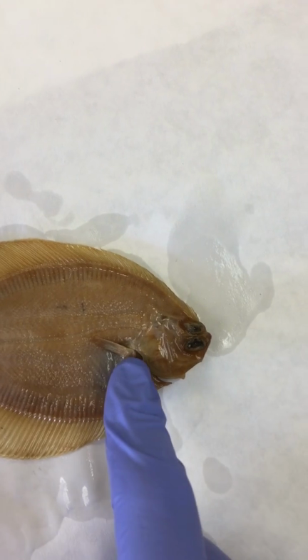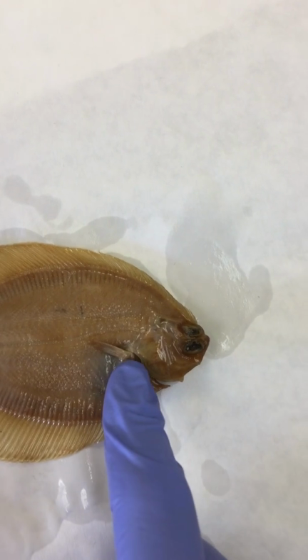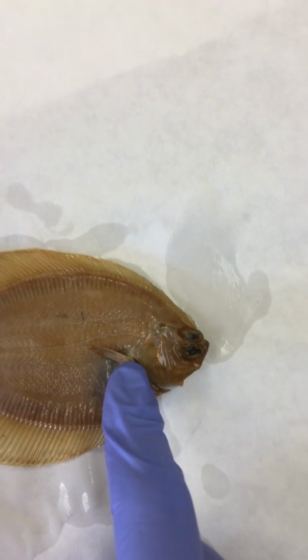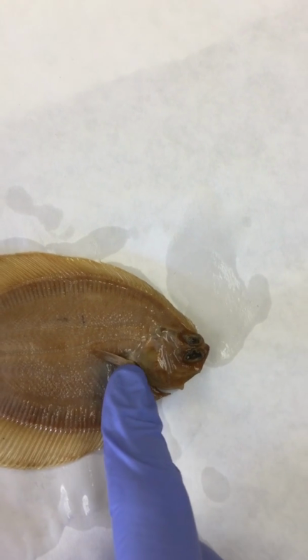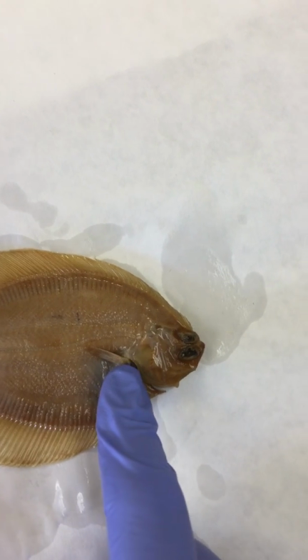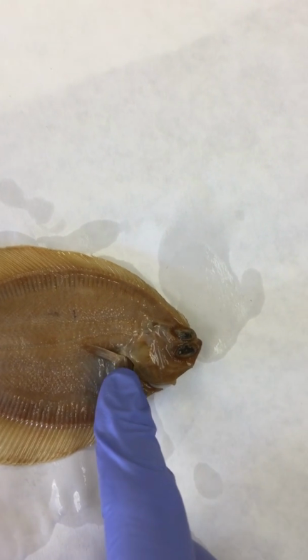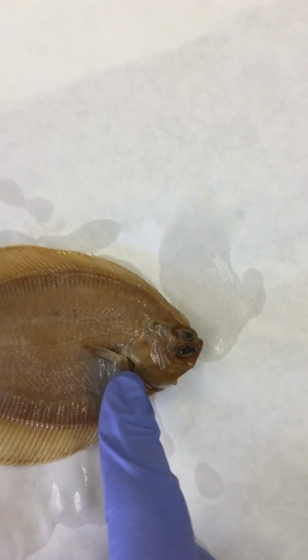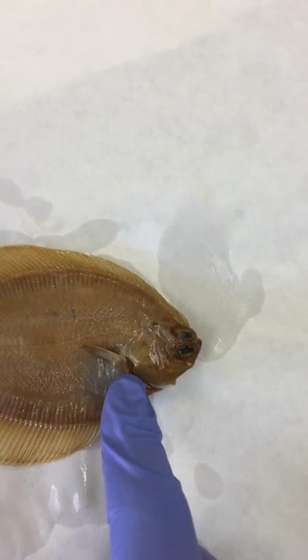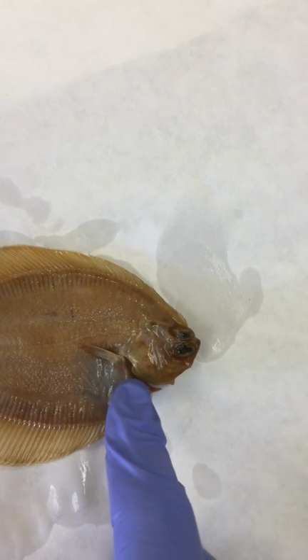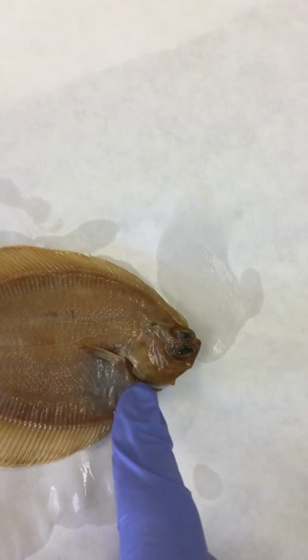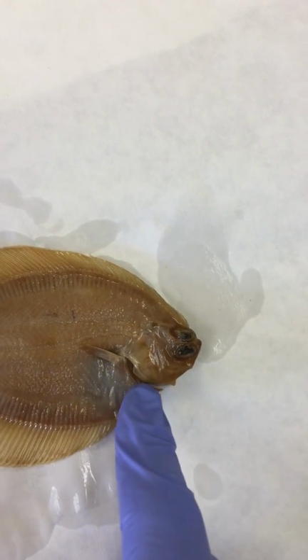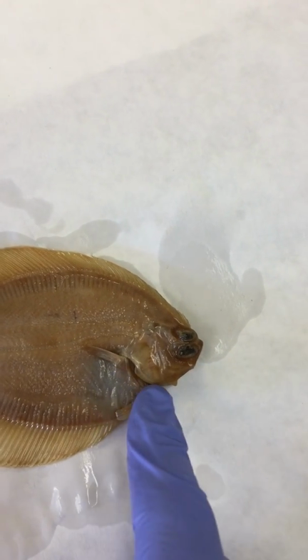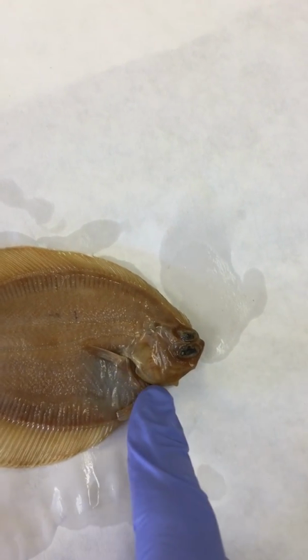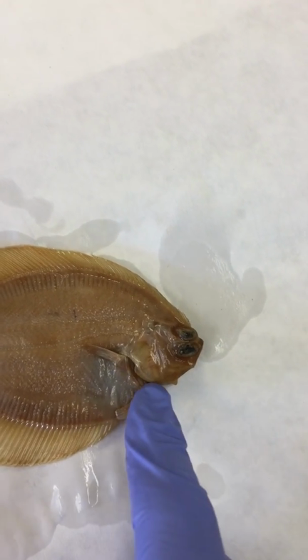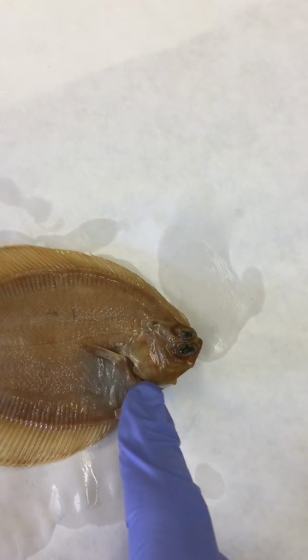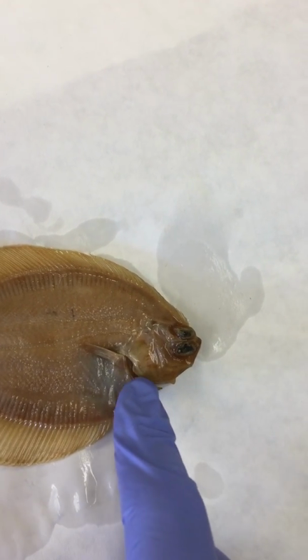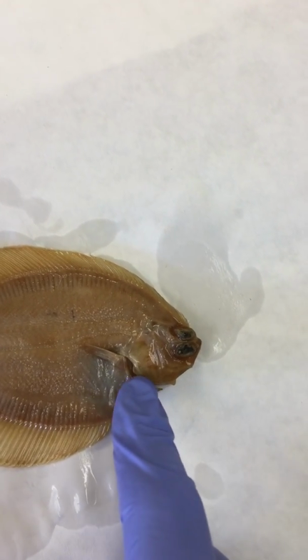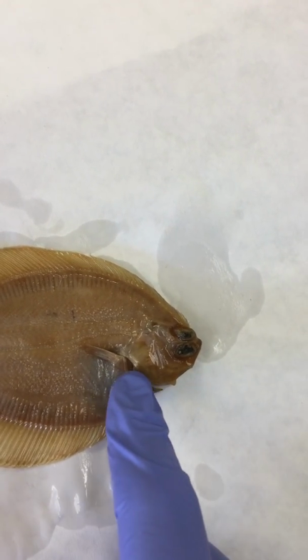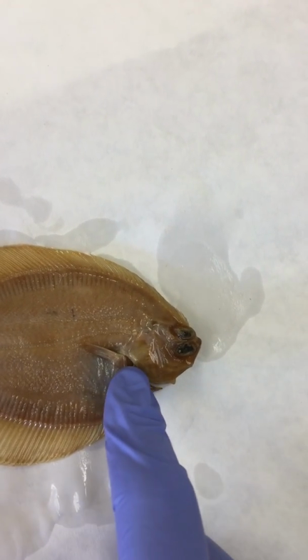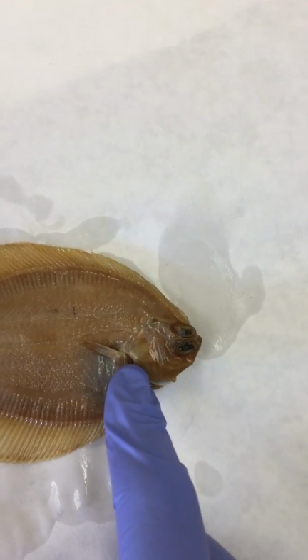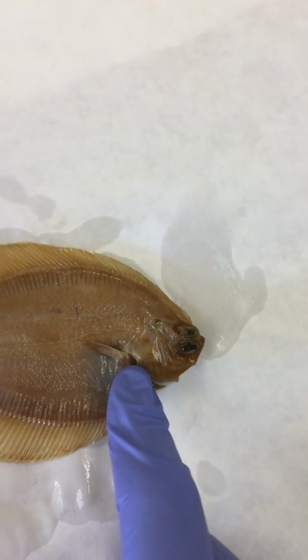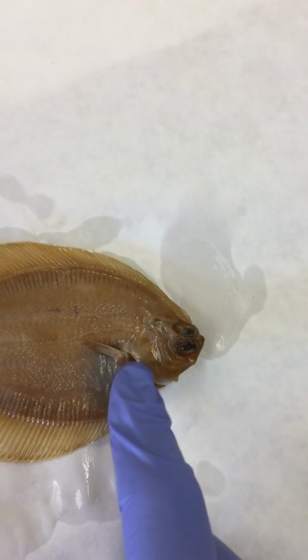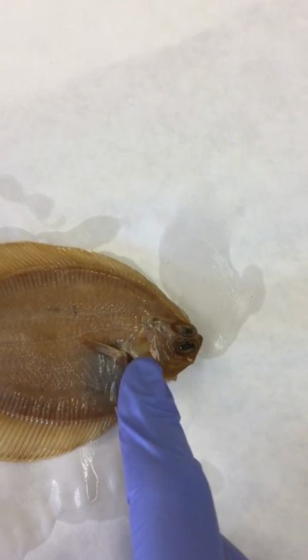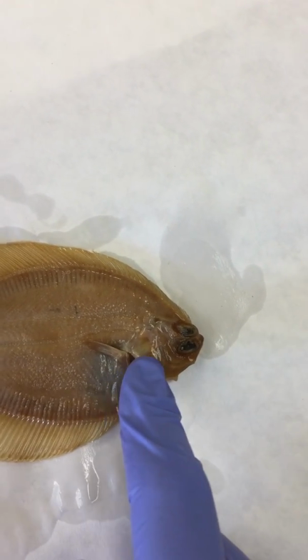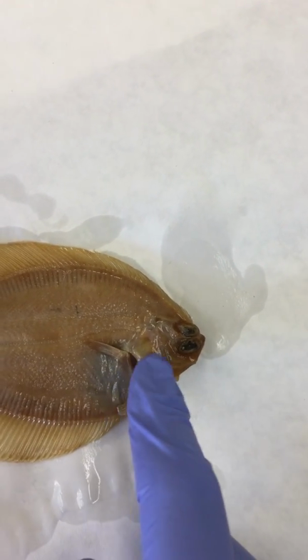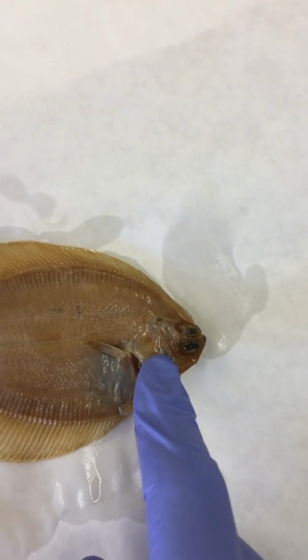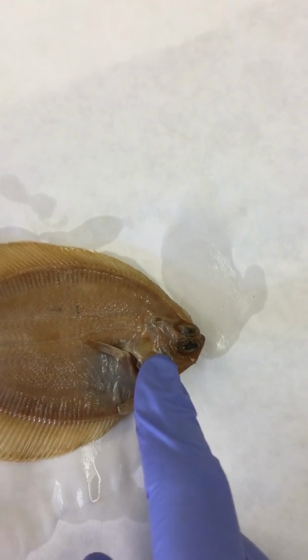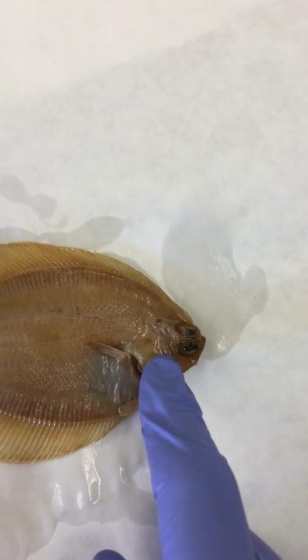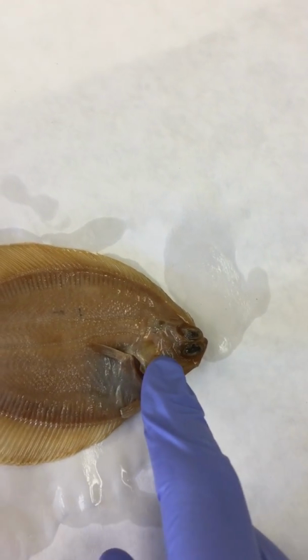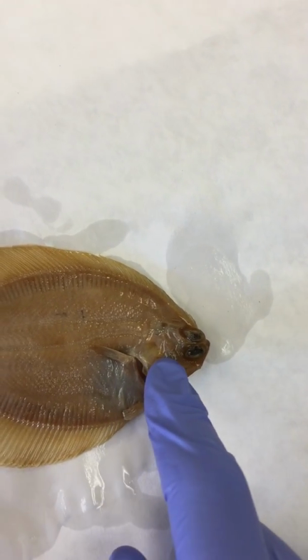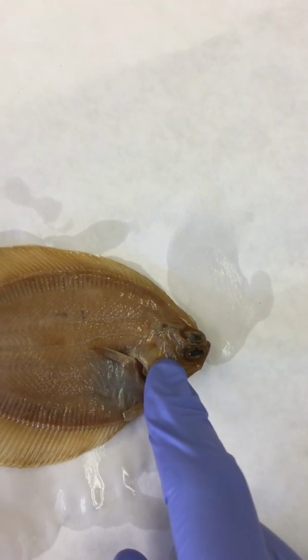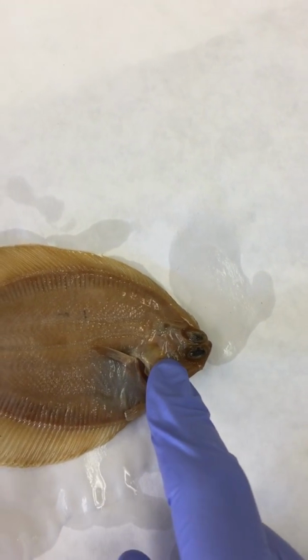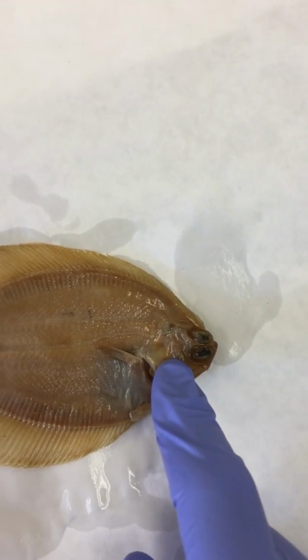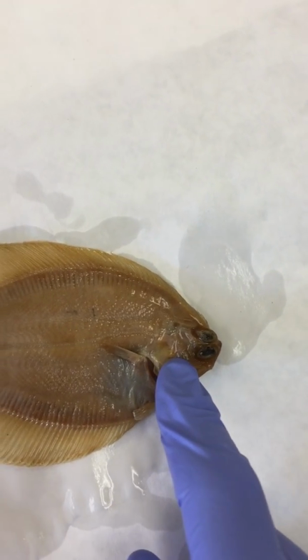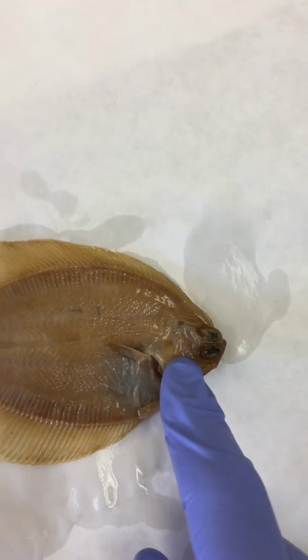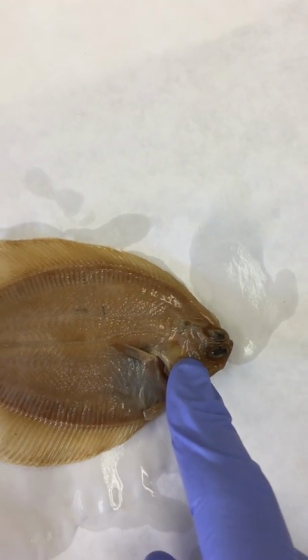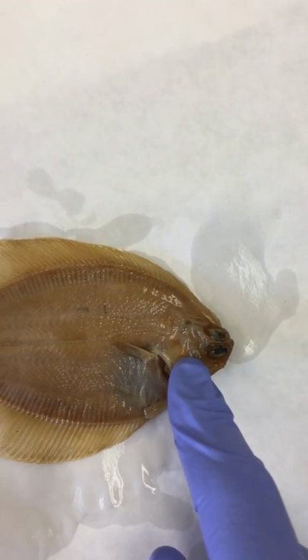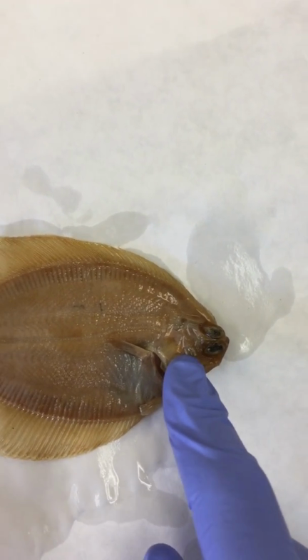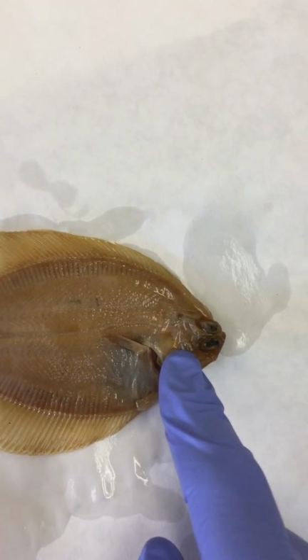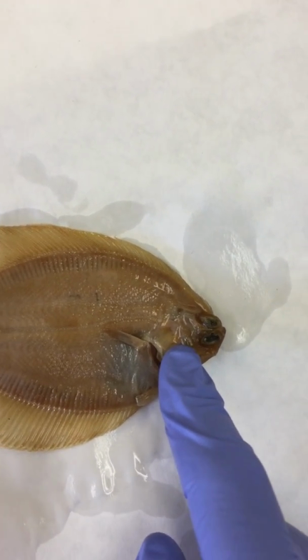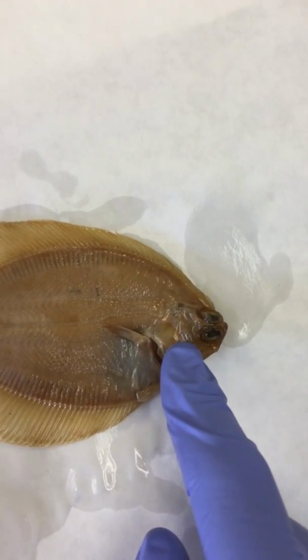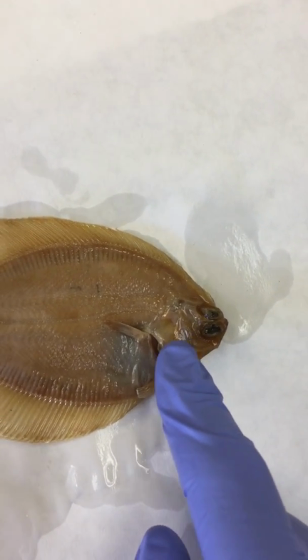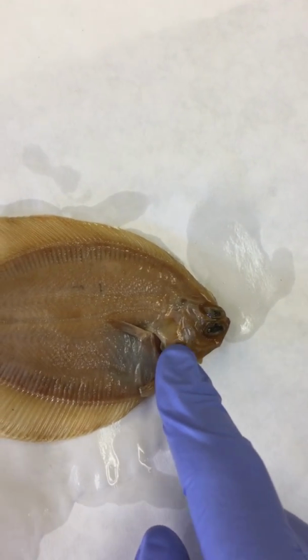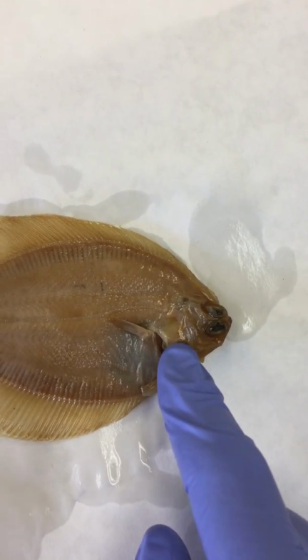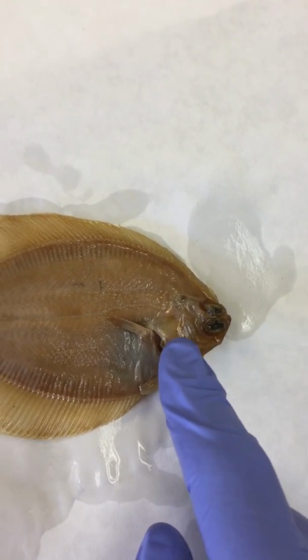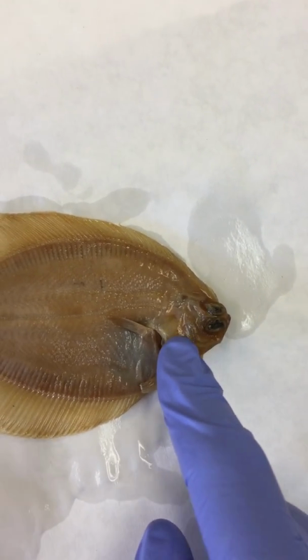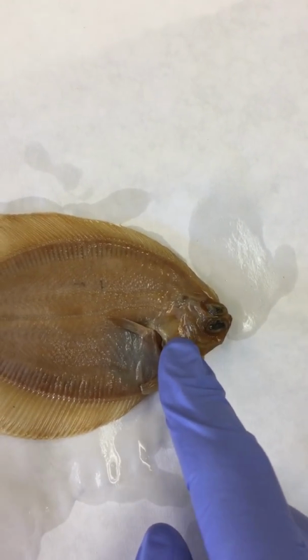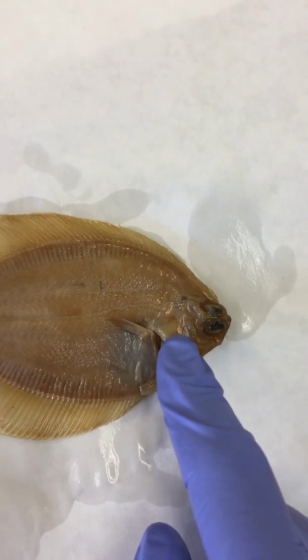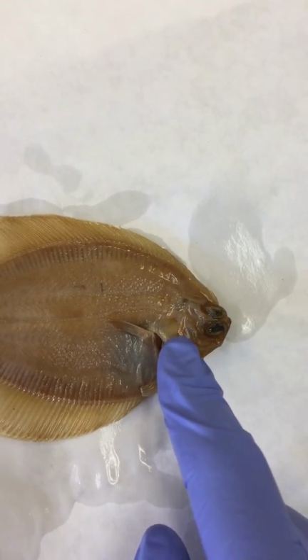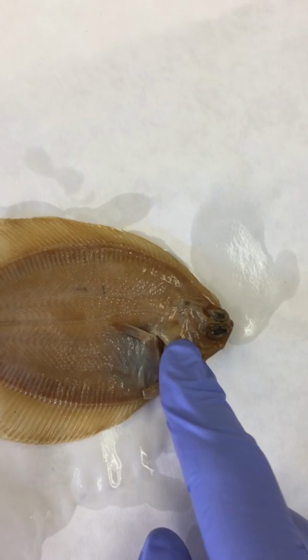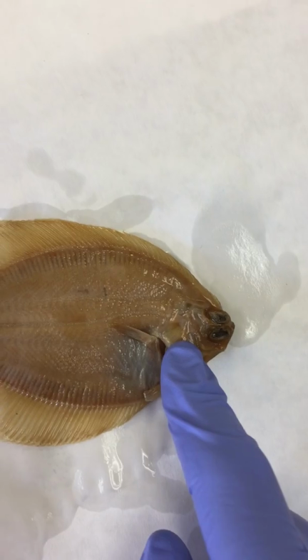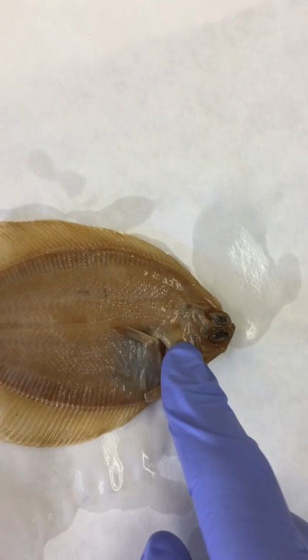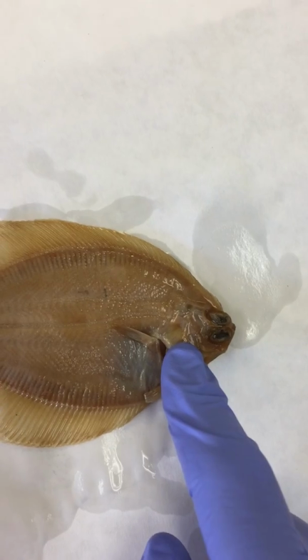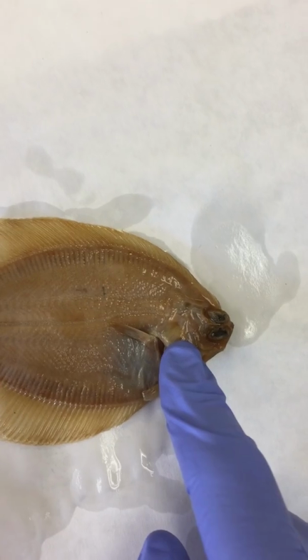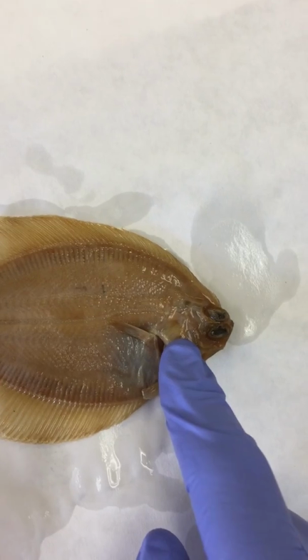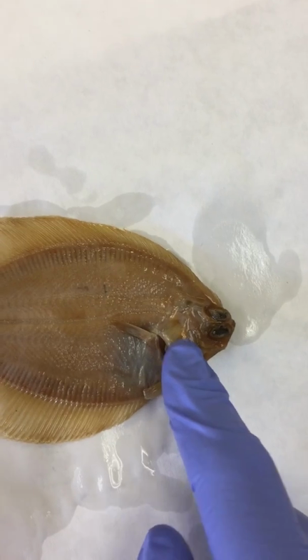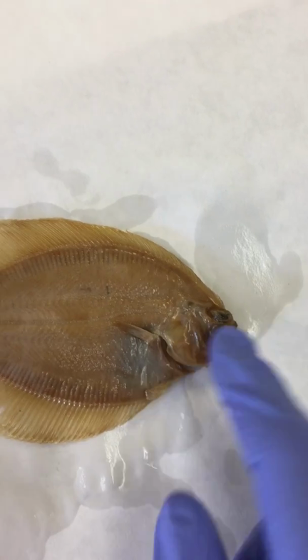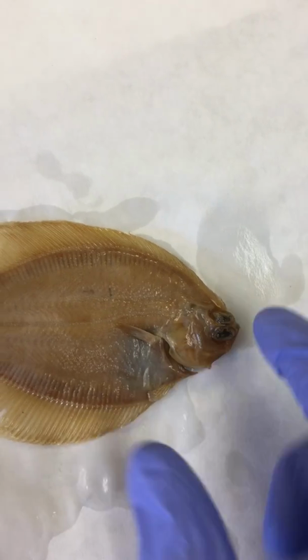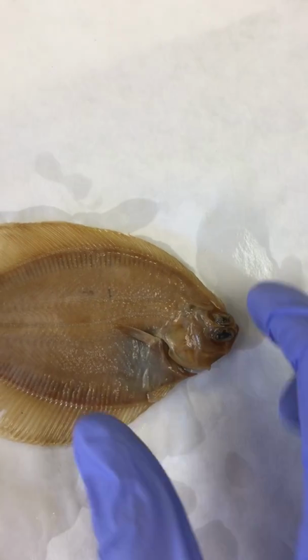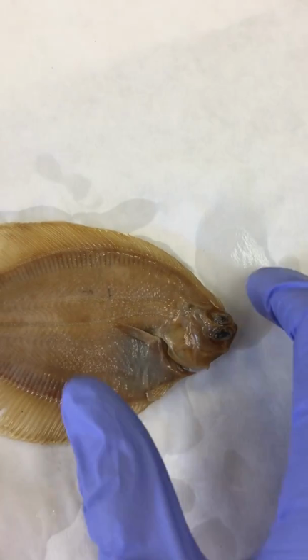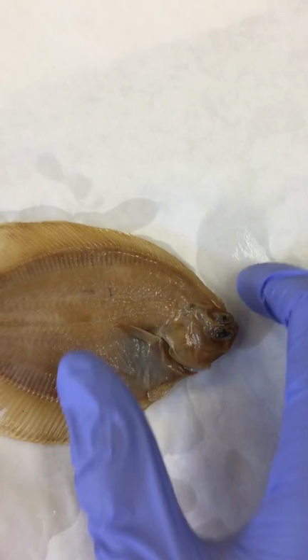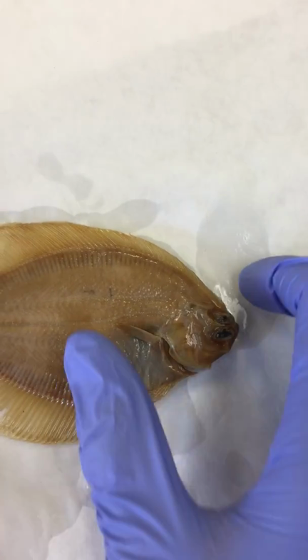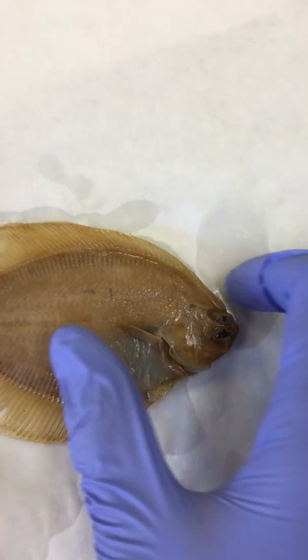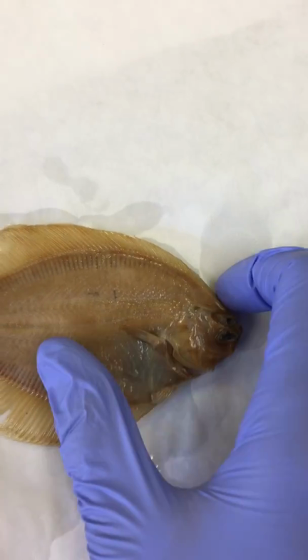The gill opening is here and the operculum, which covers the gills, is directly in front of that.